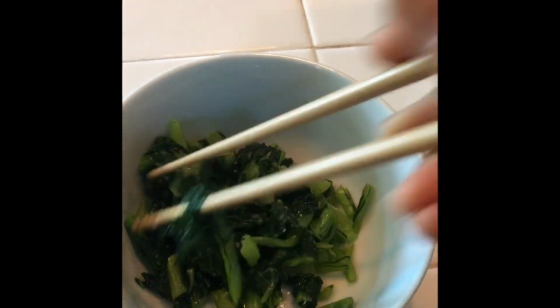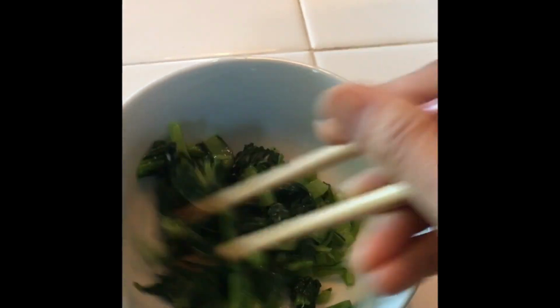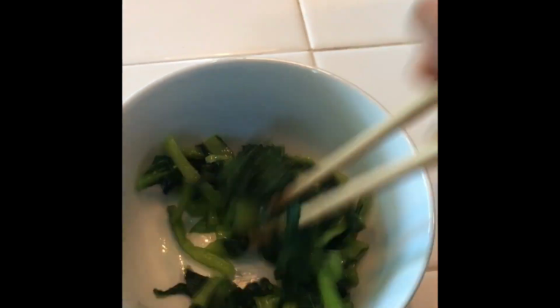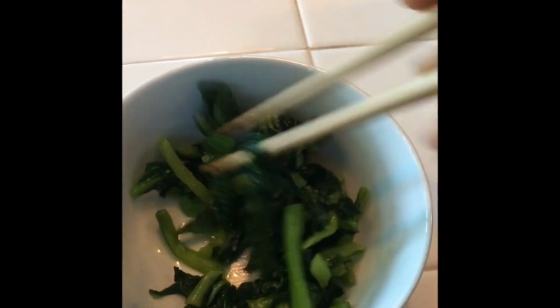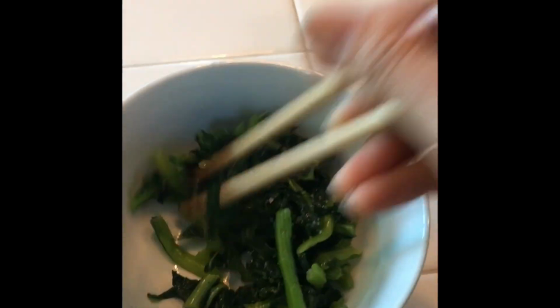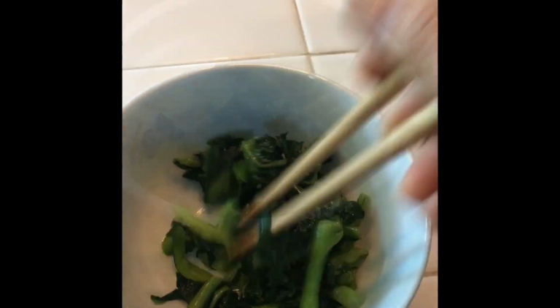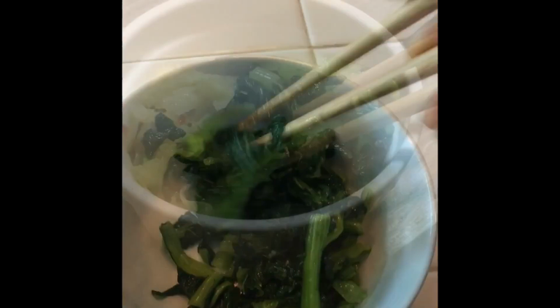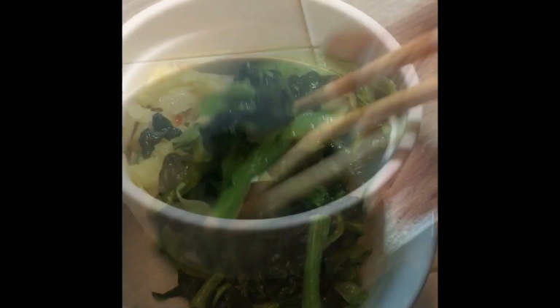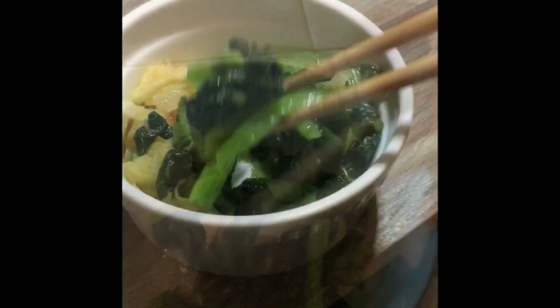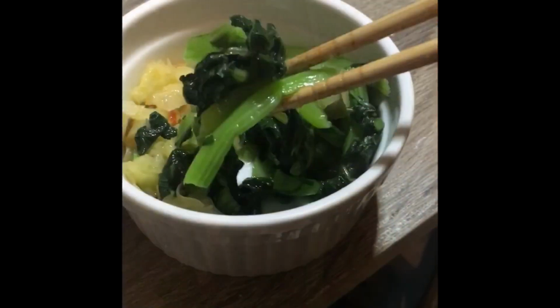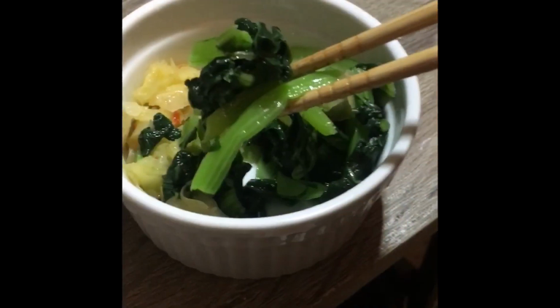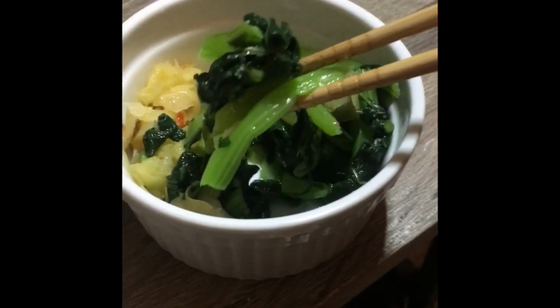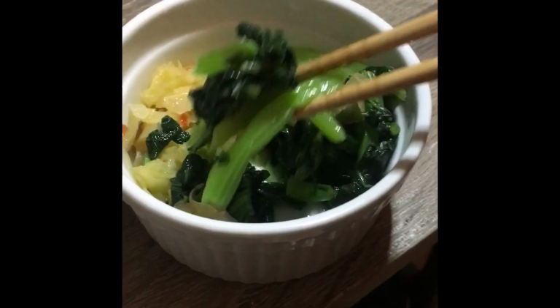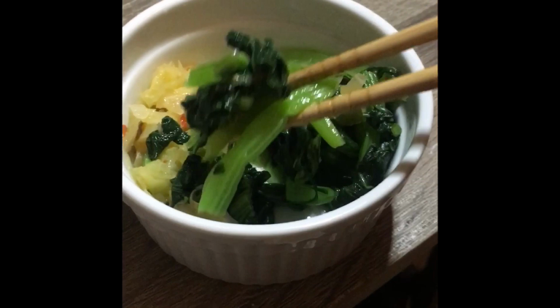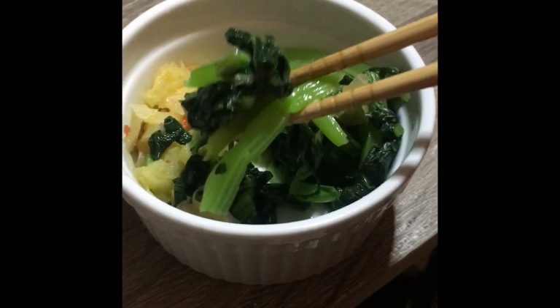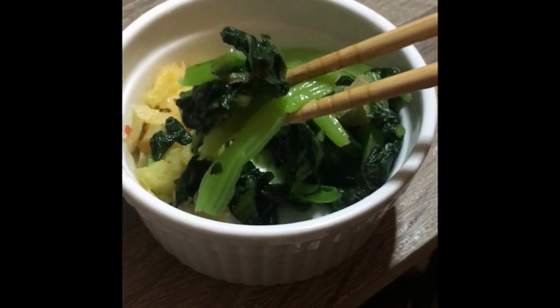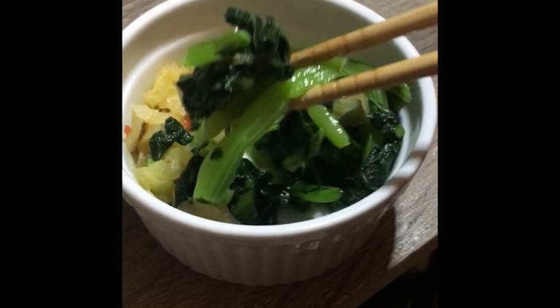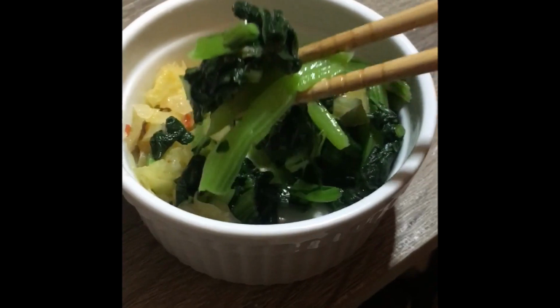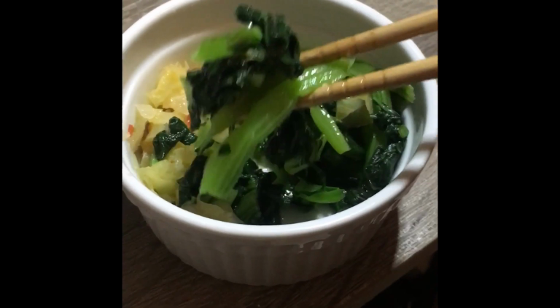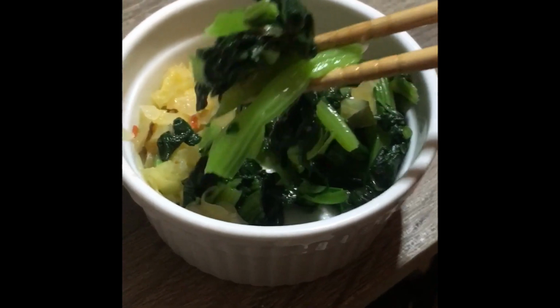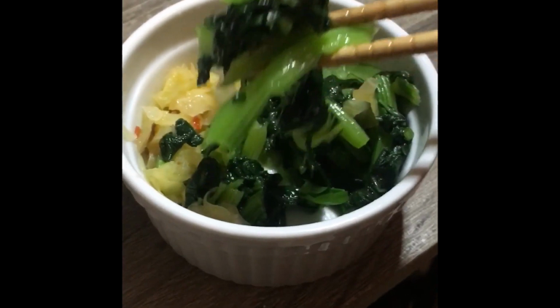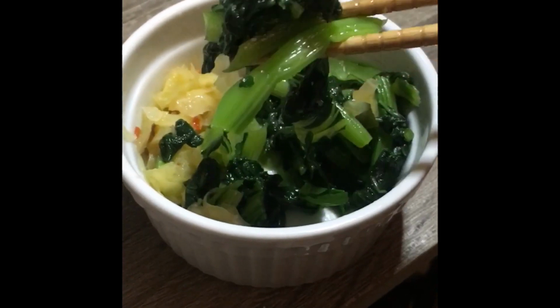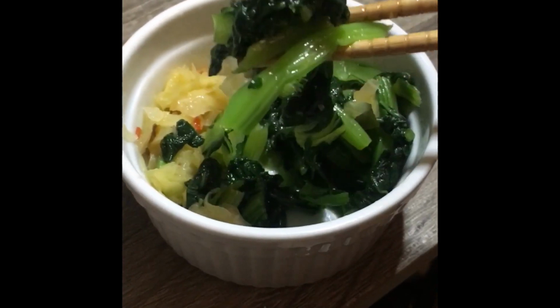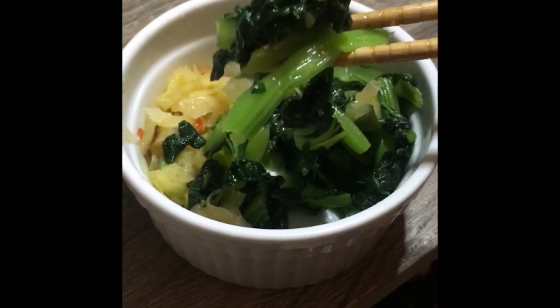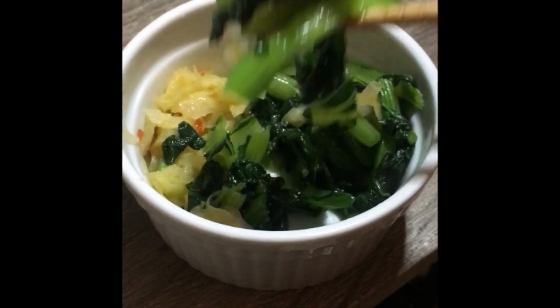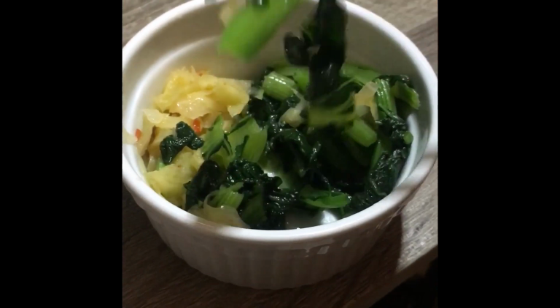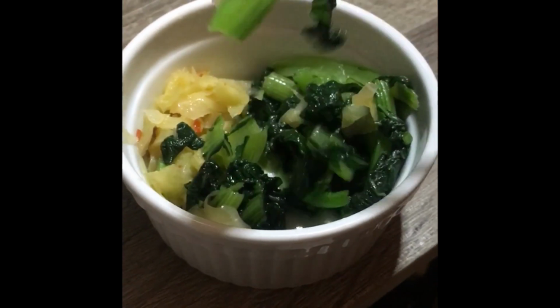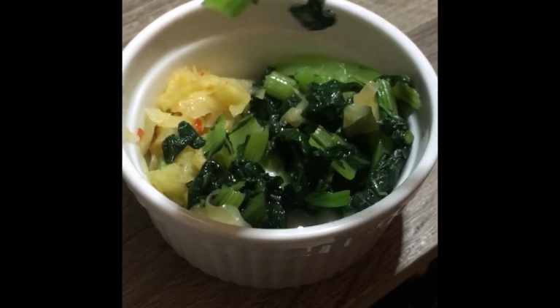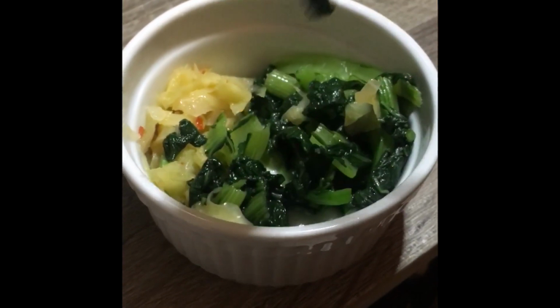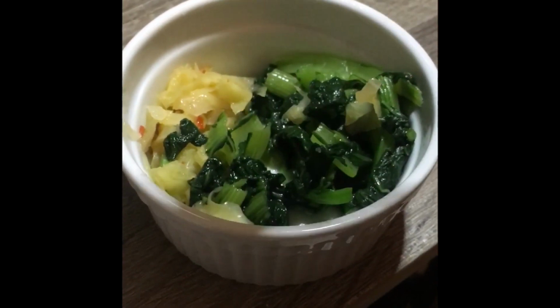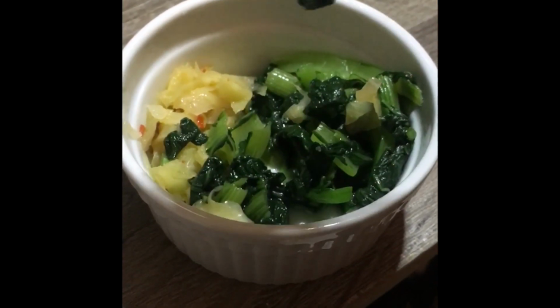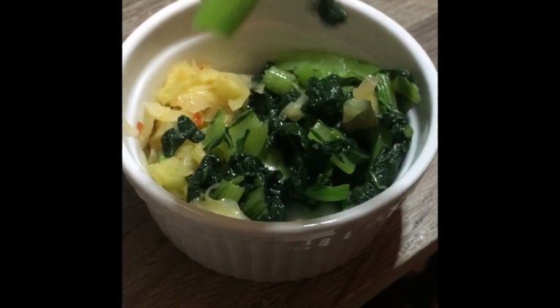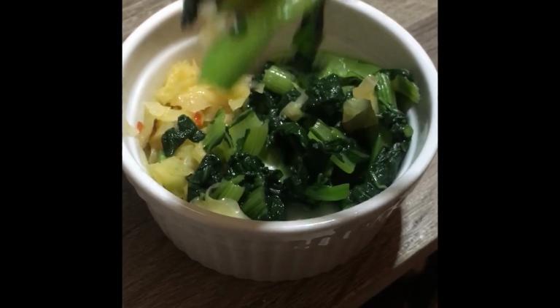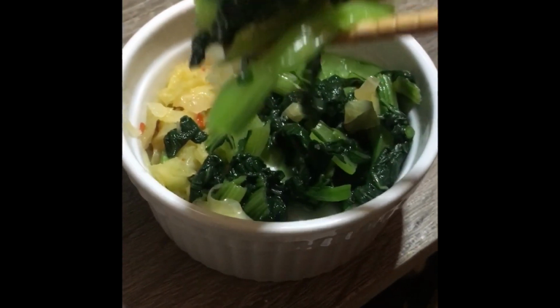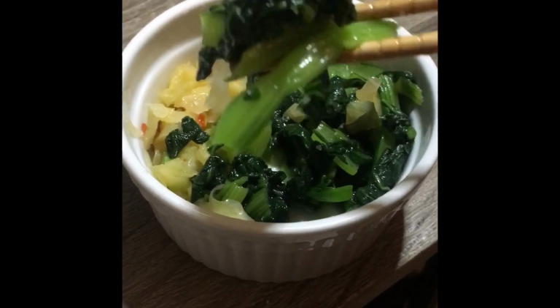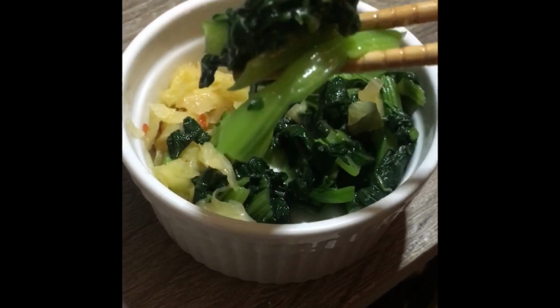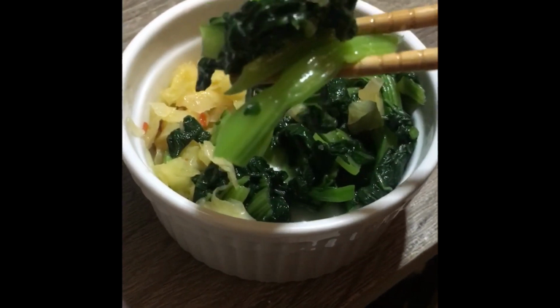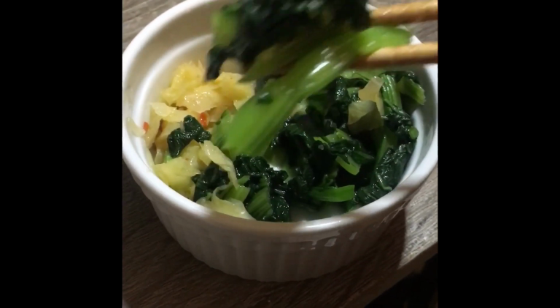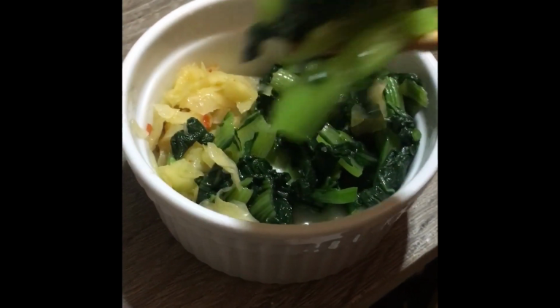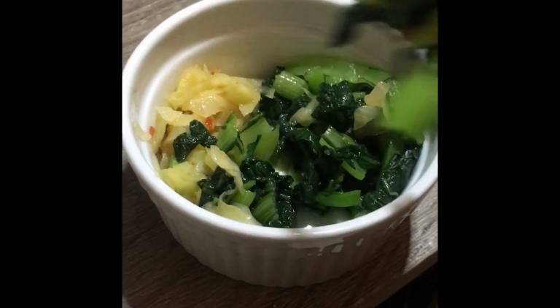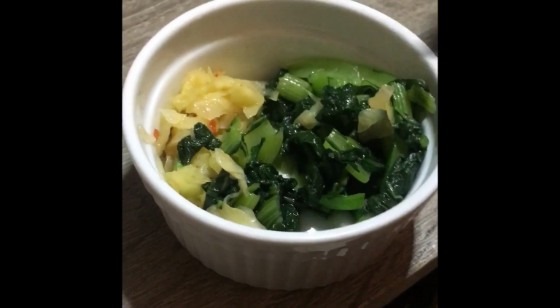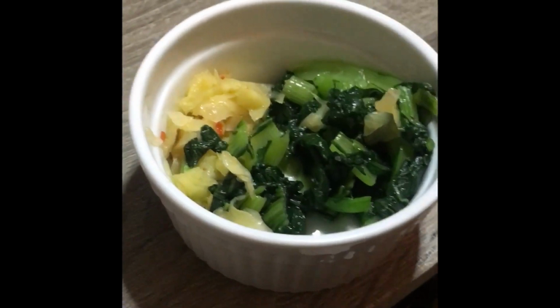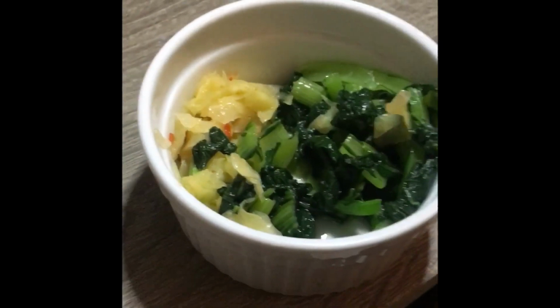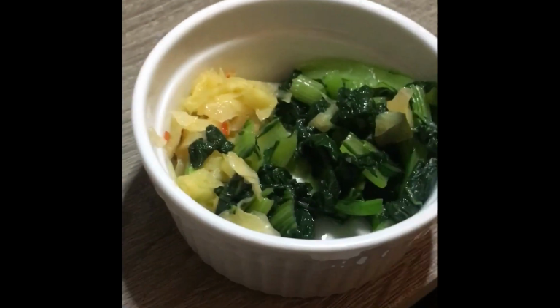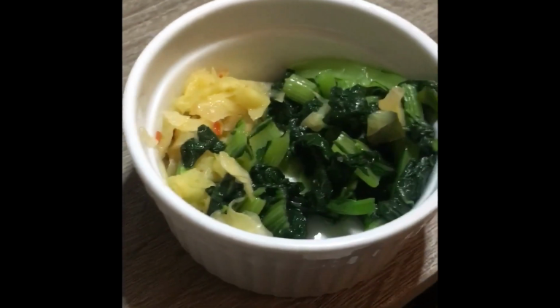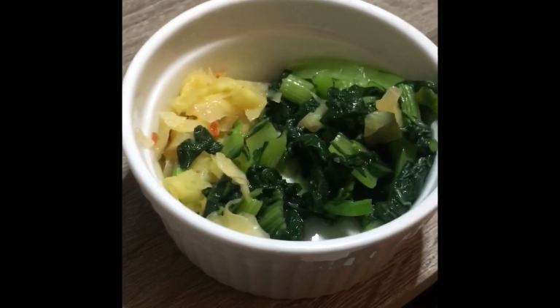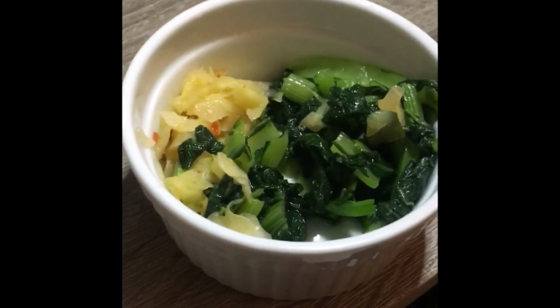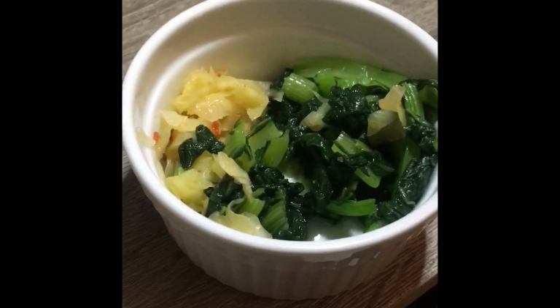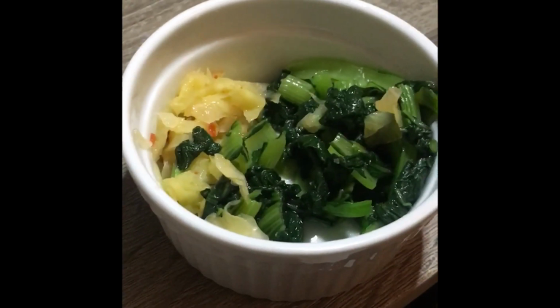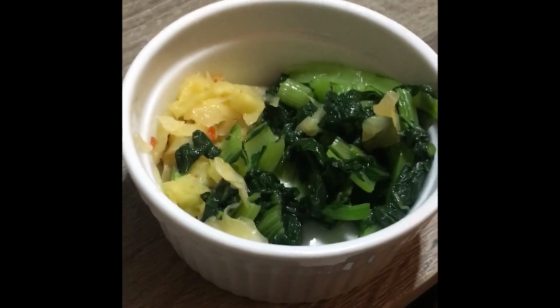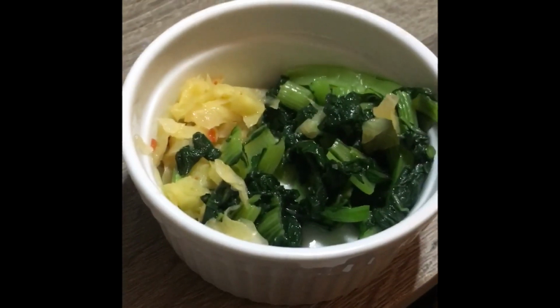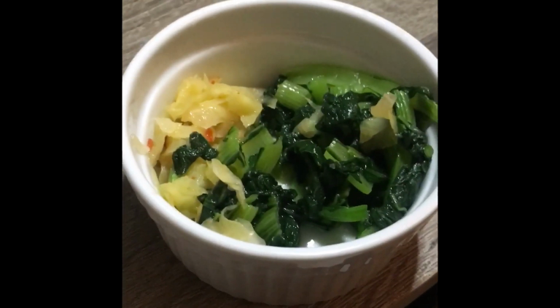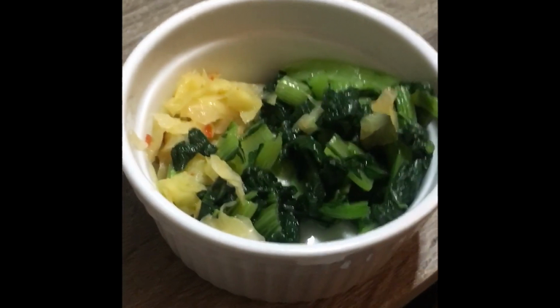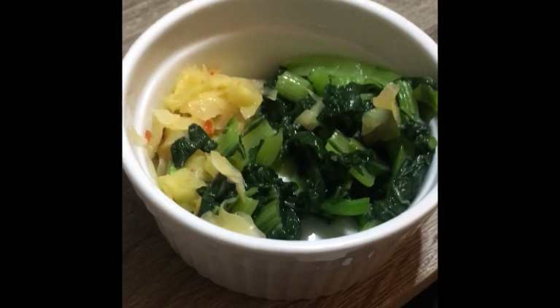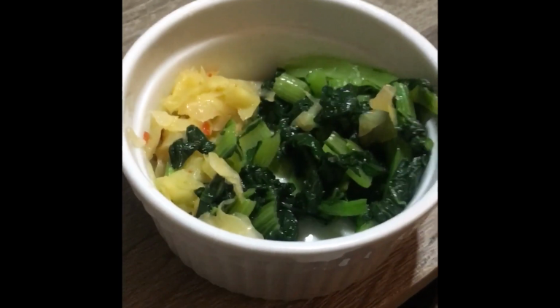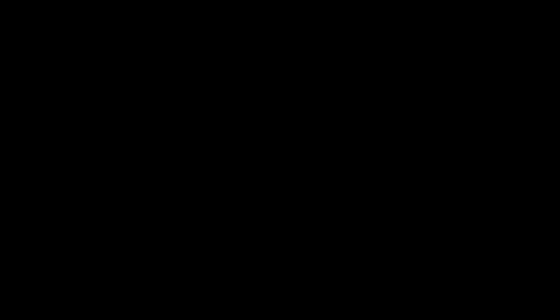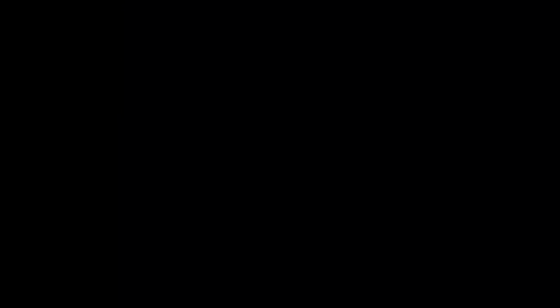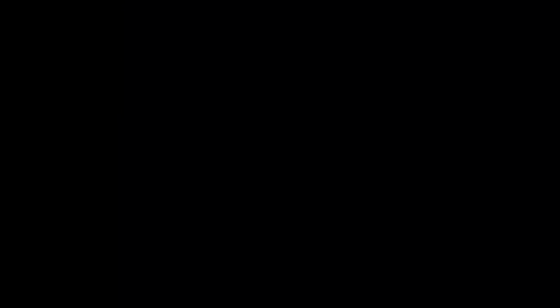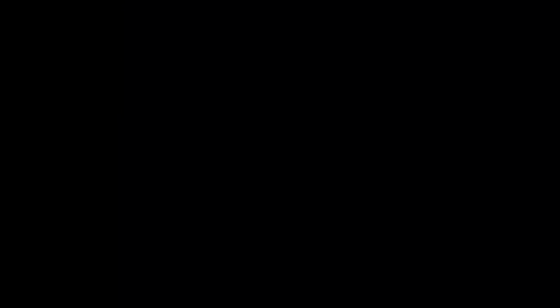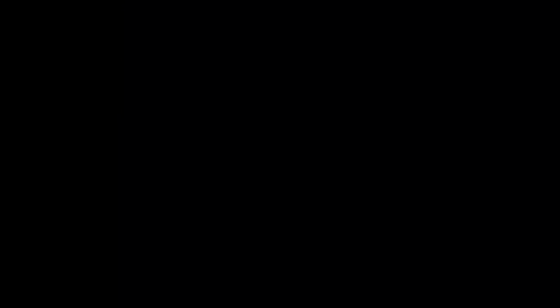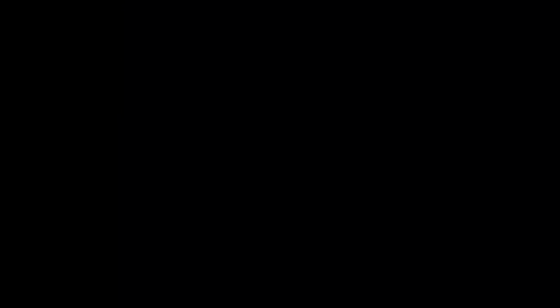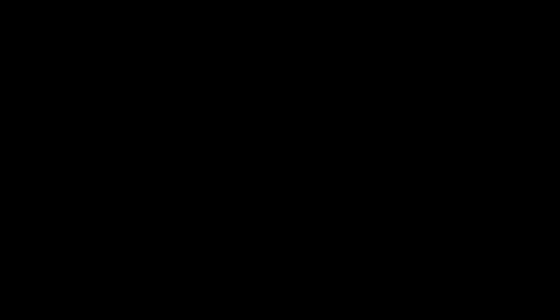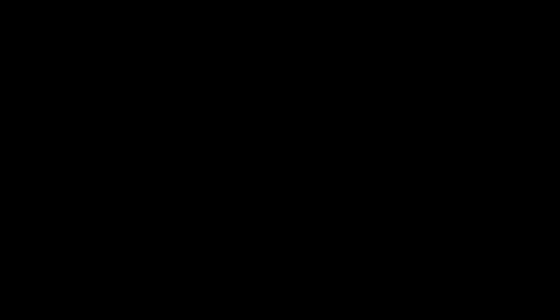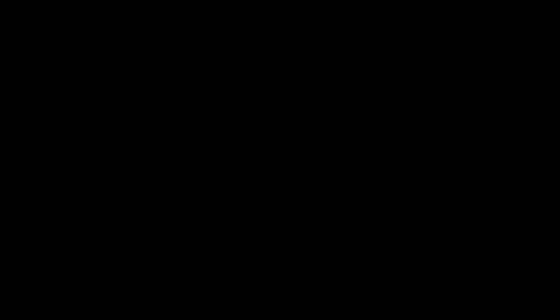I'm enjoying this with my meal along with kimchi. In Korean, we say Mashikimogo. Eat well.